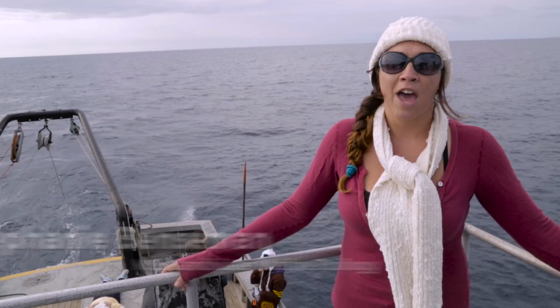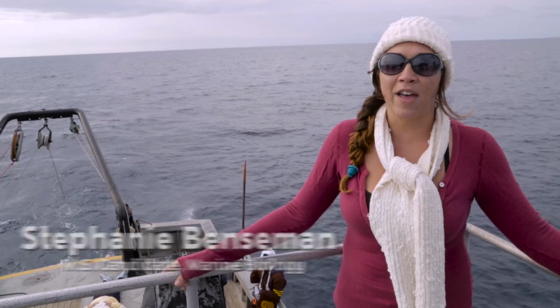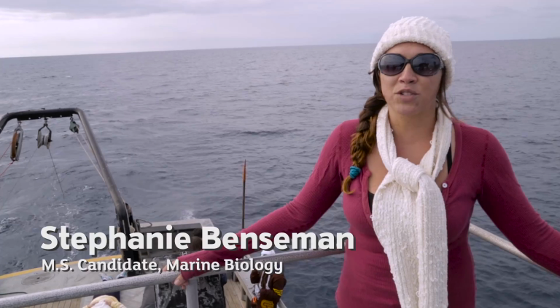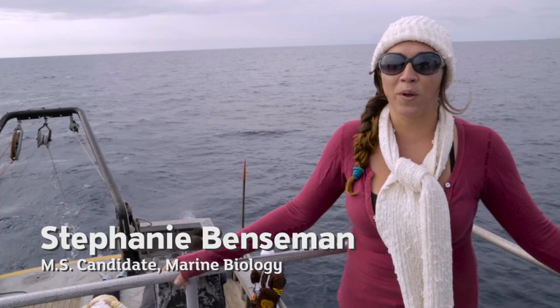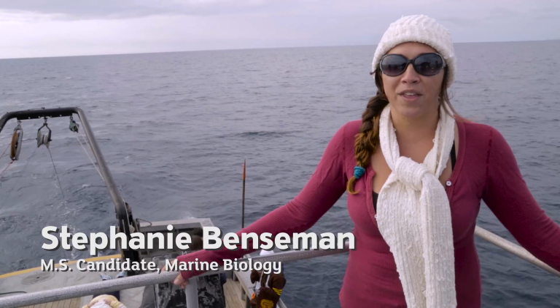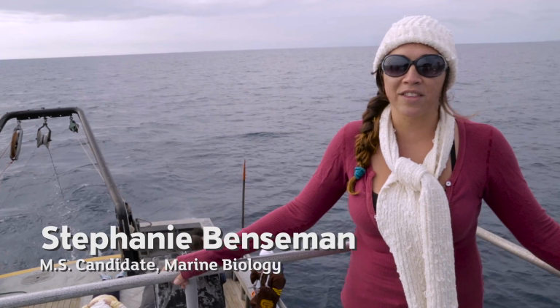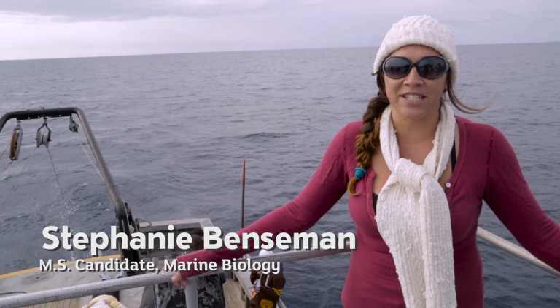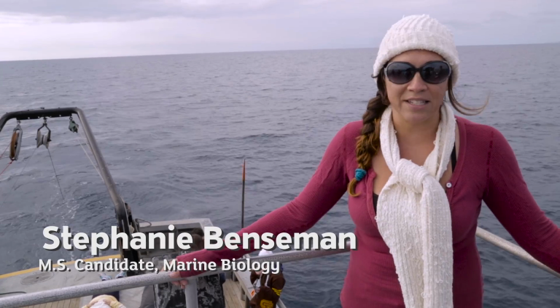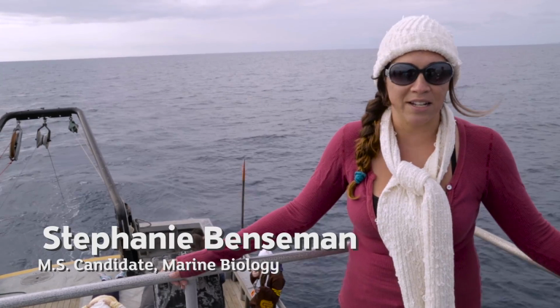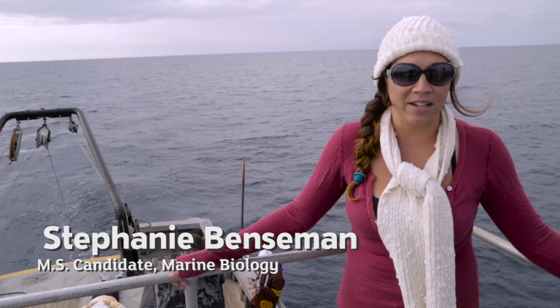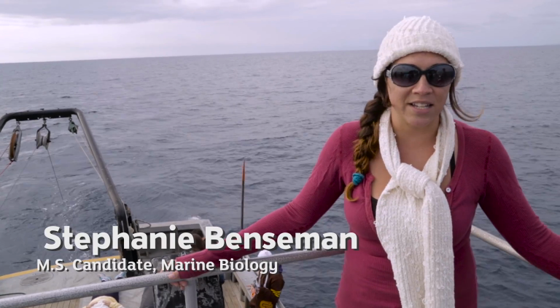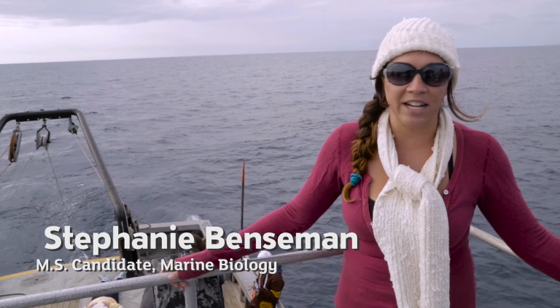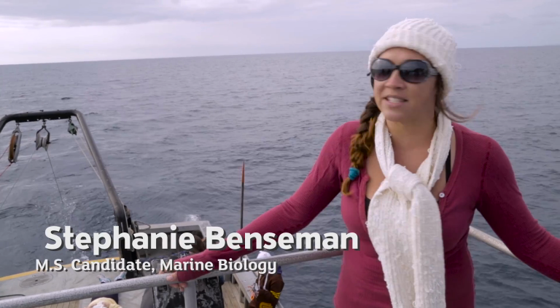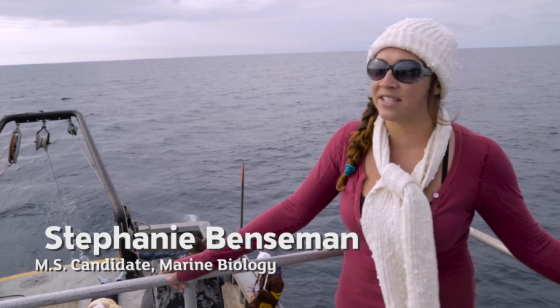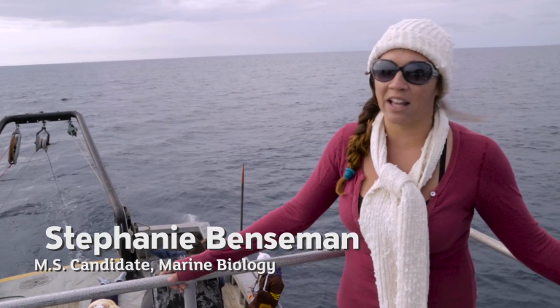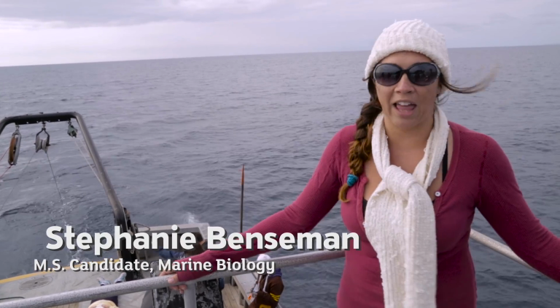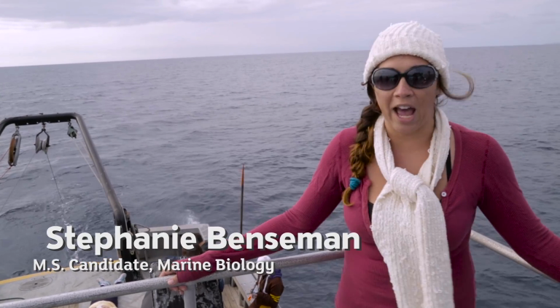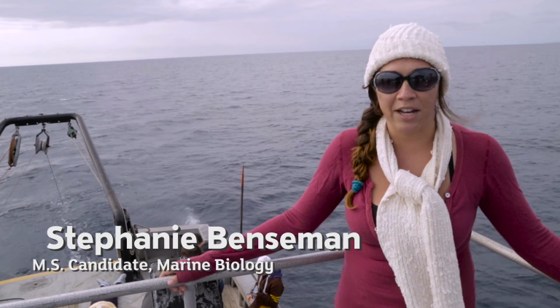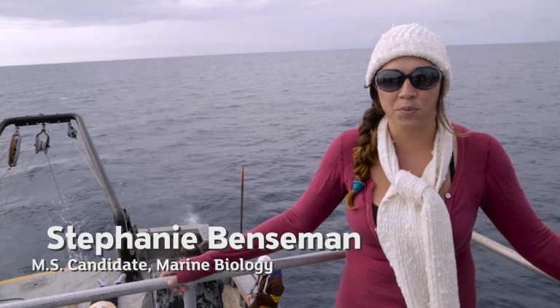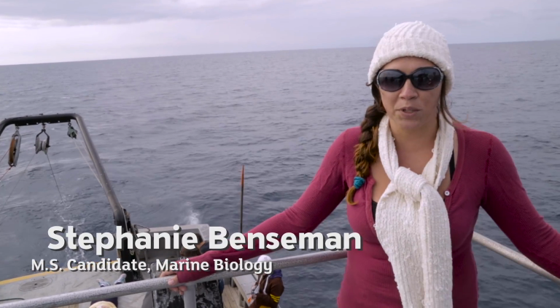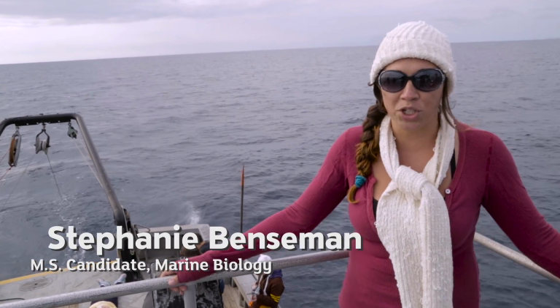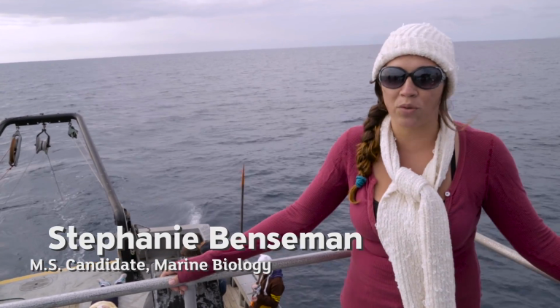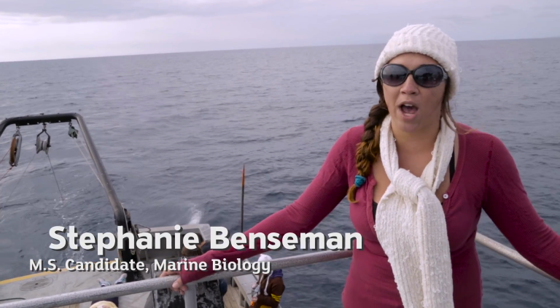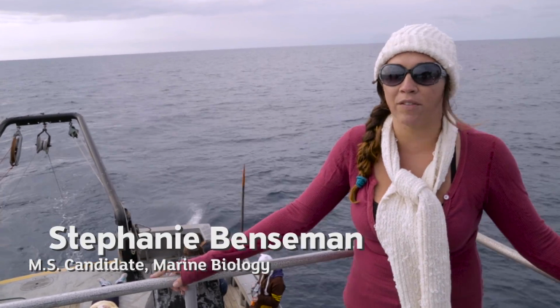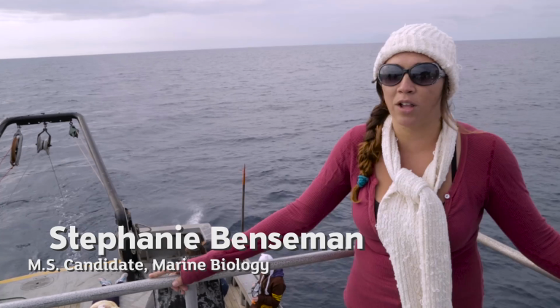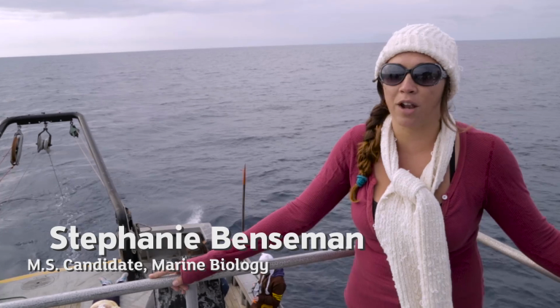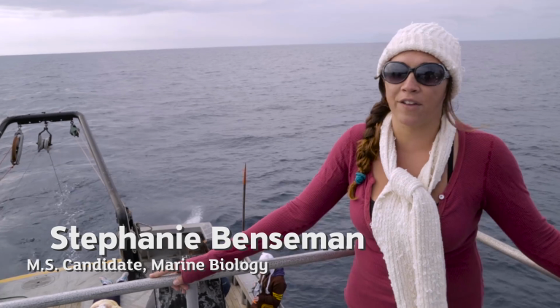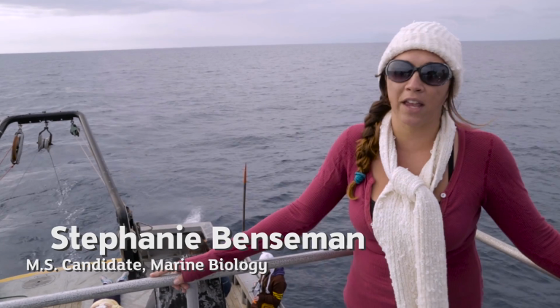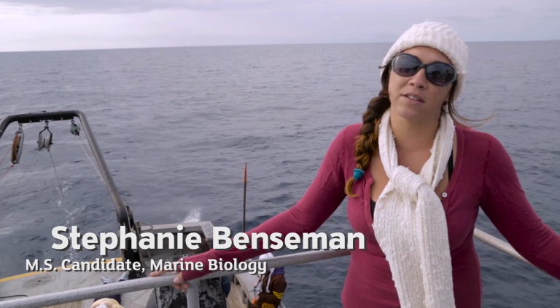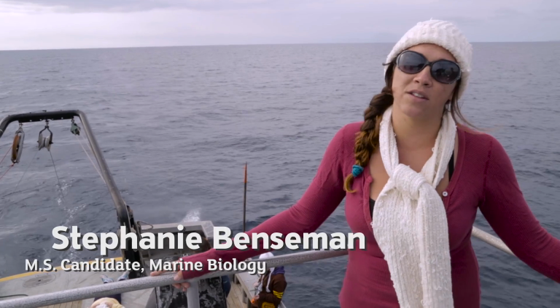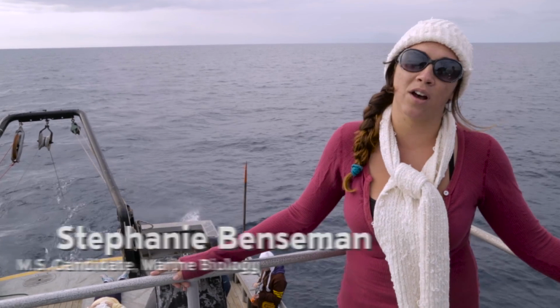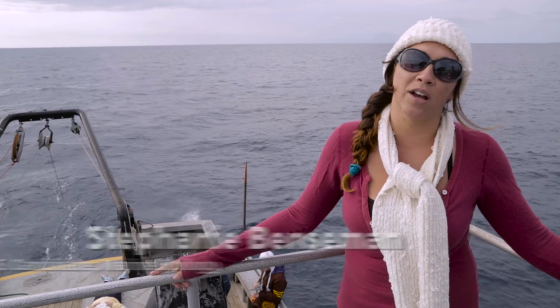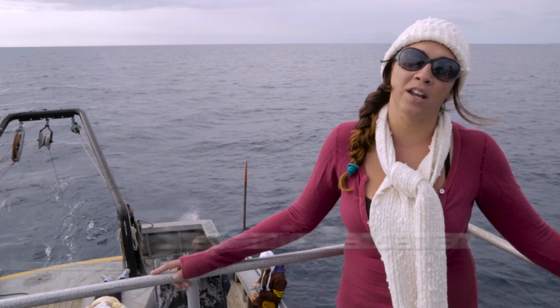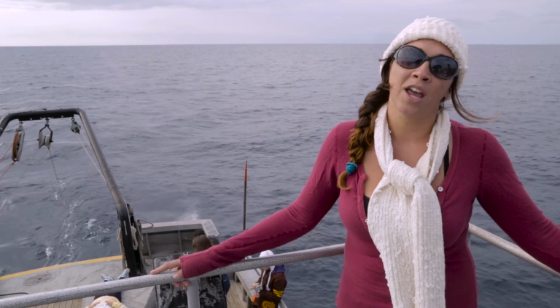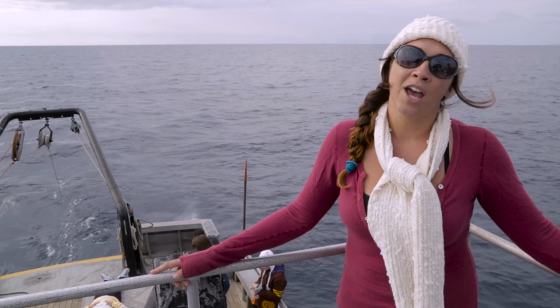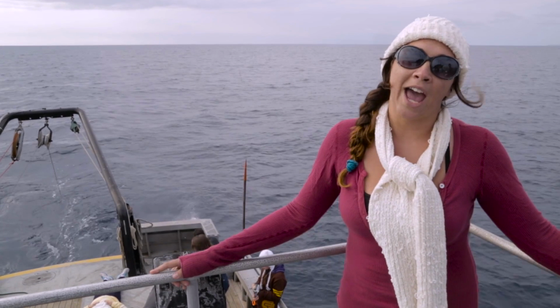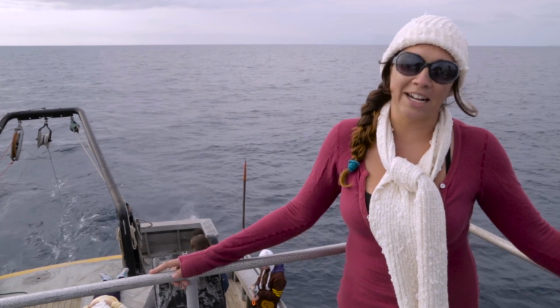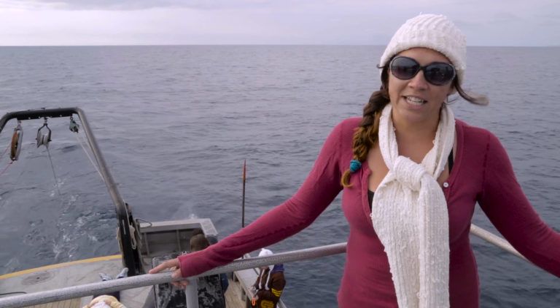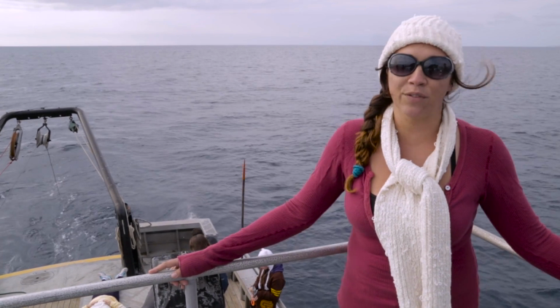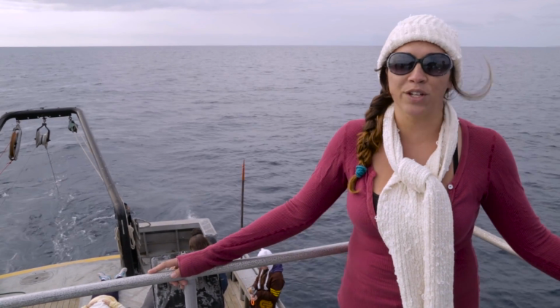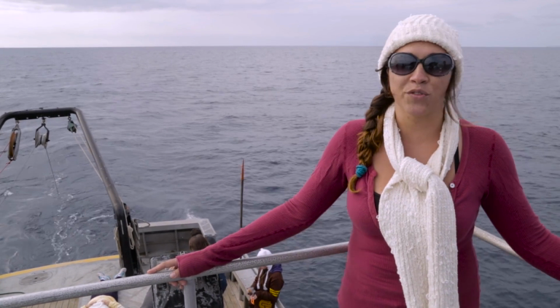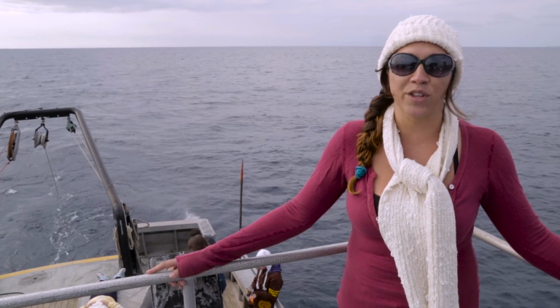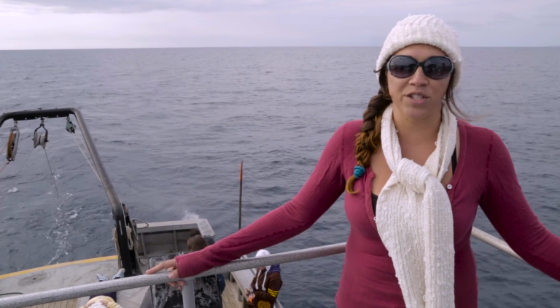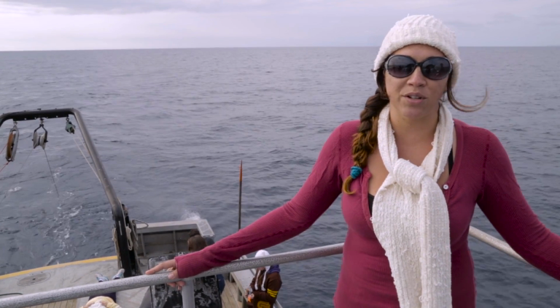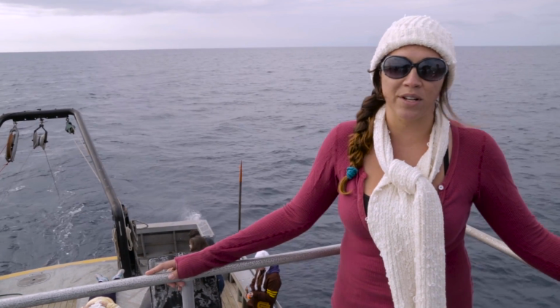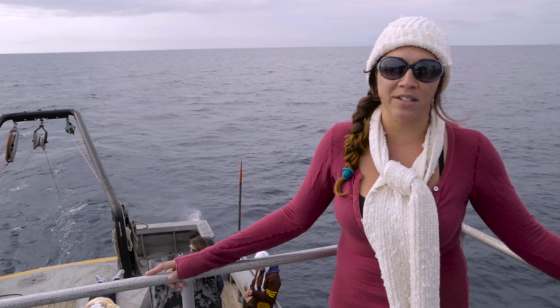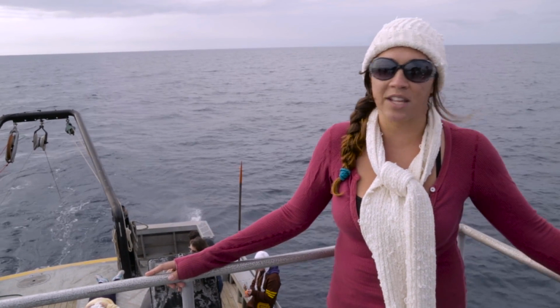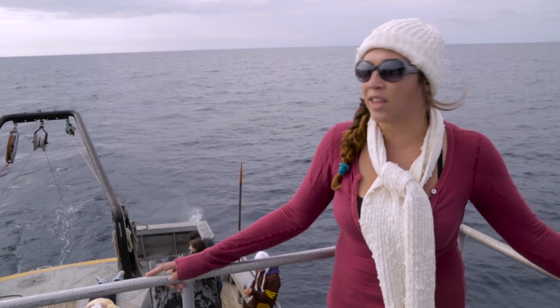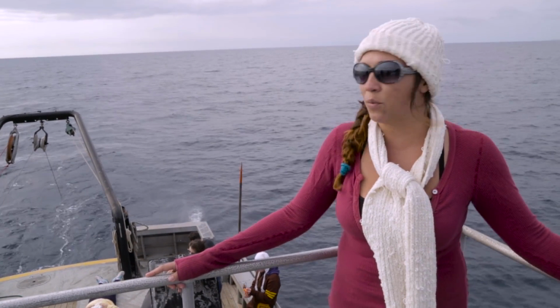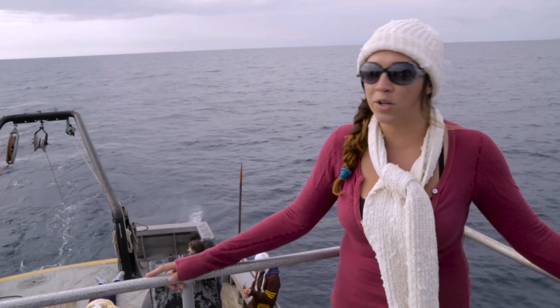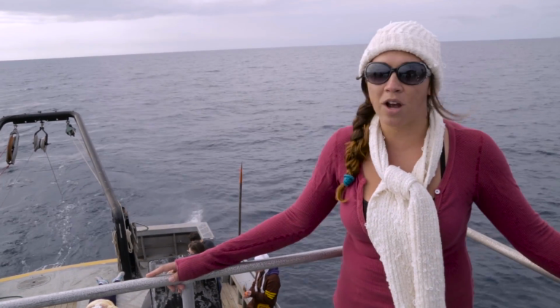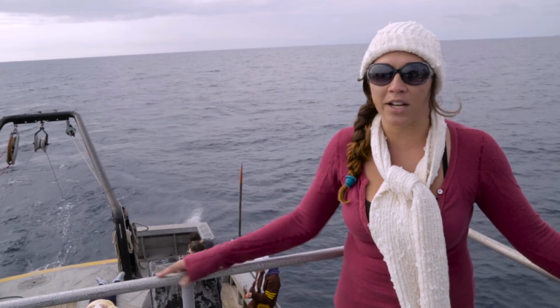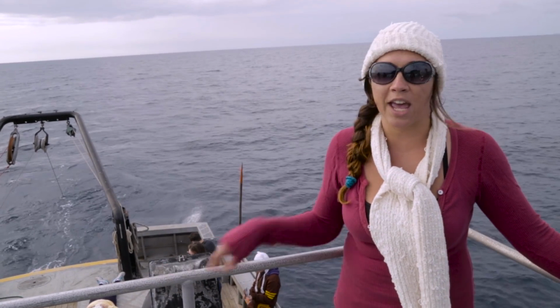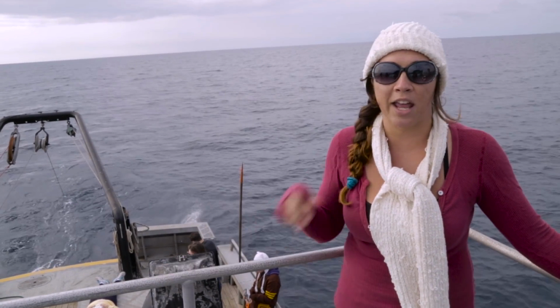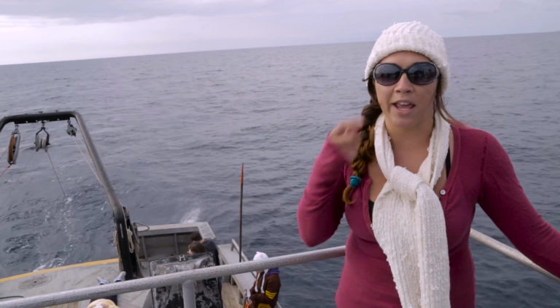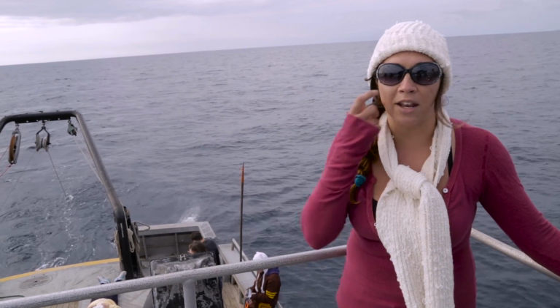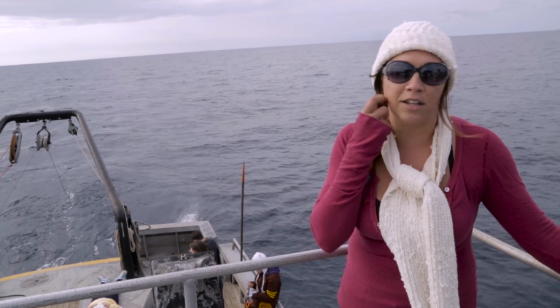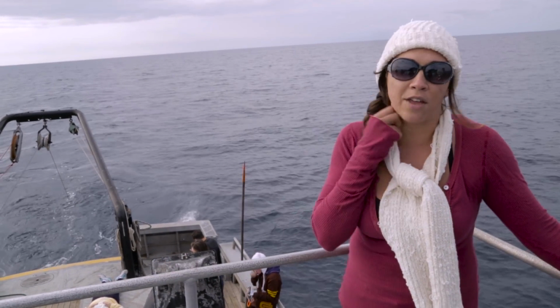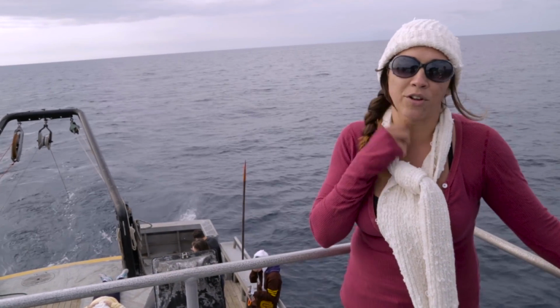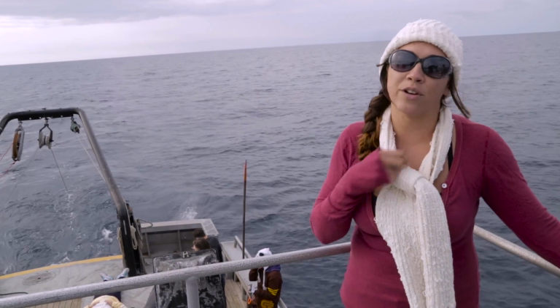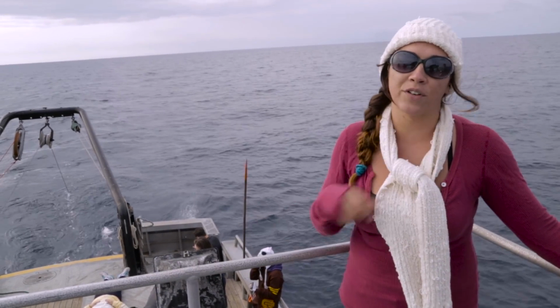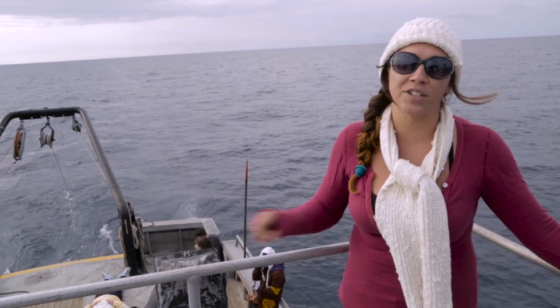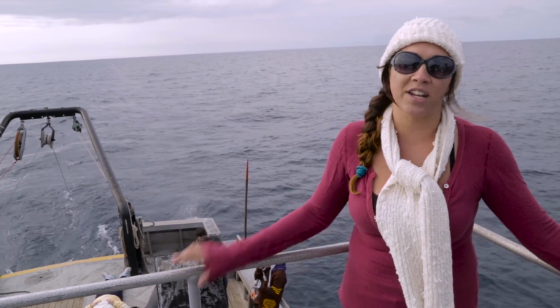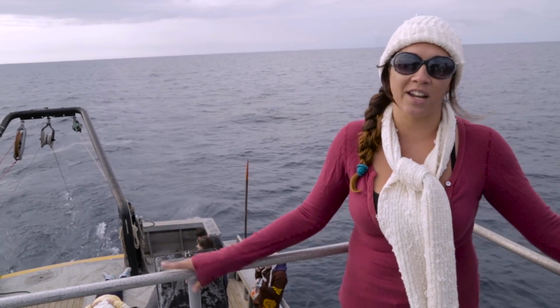That's one thing that CSUN does excel at — we do have a lot of hands-on activities for the students that they would not get at another university.